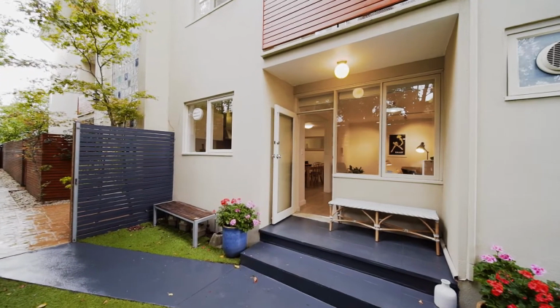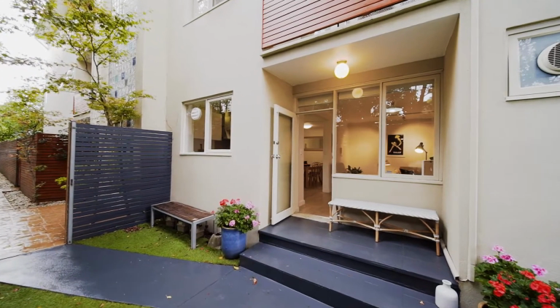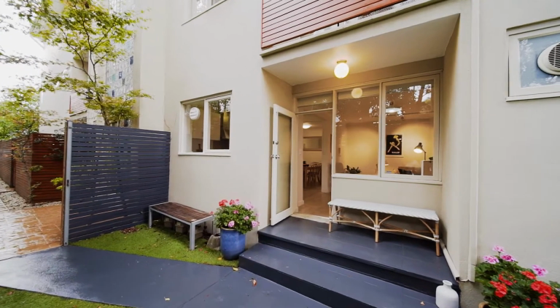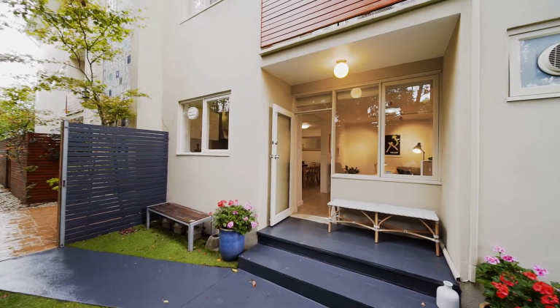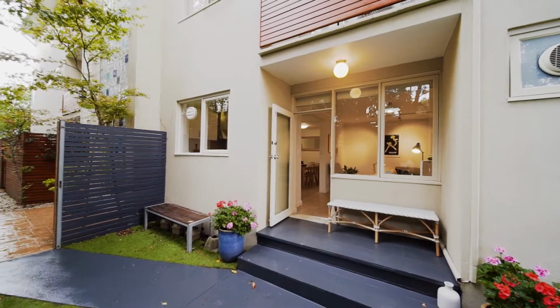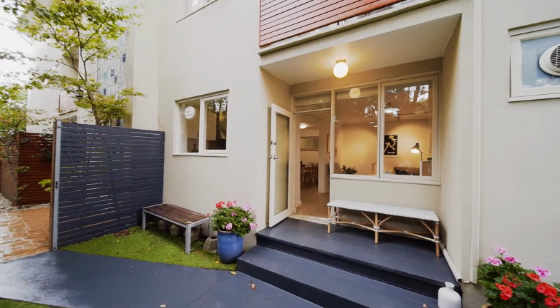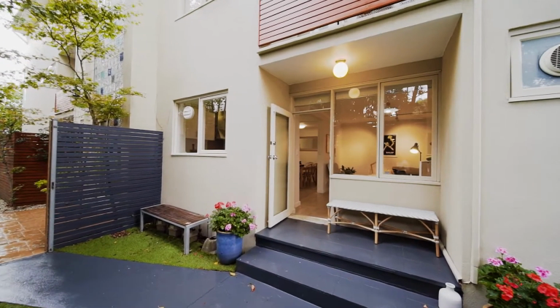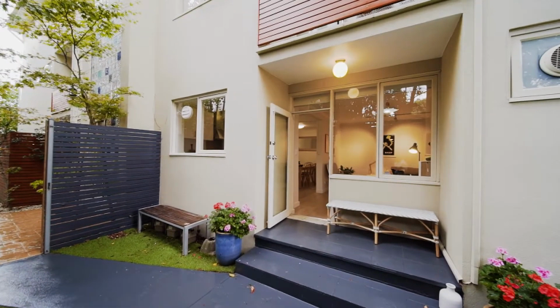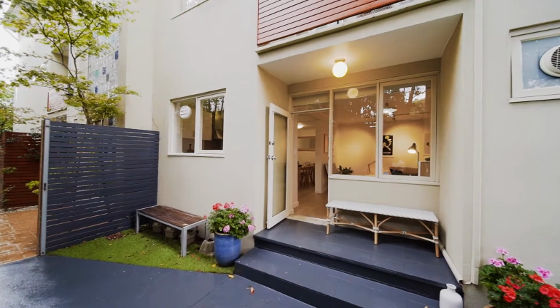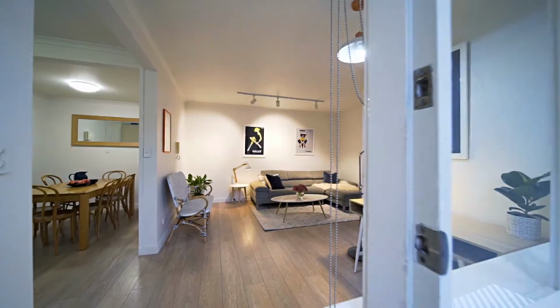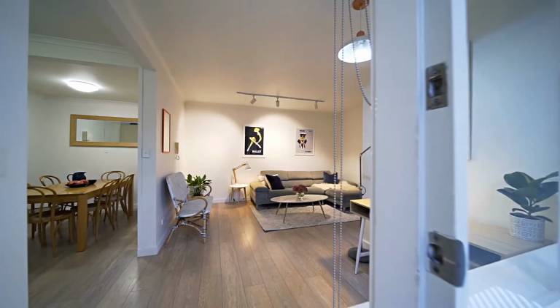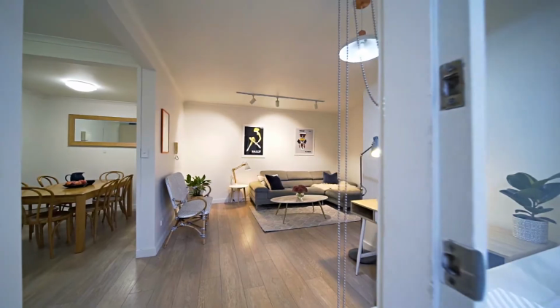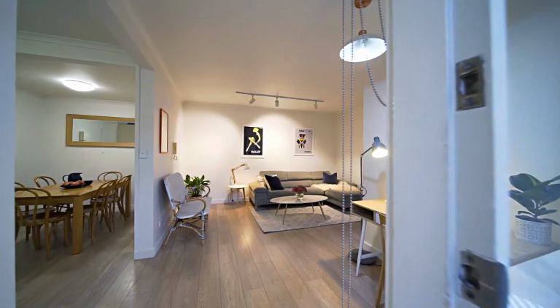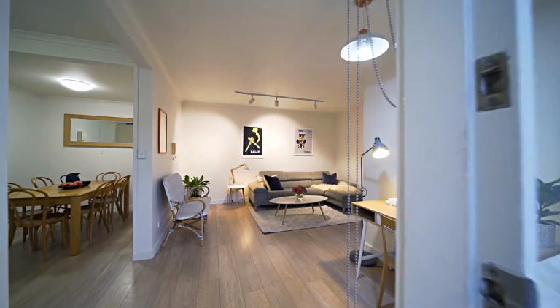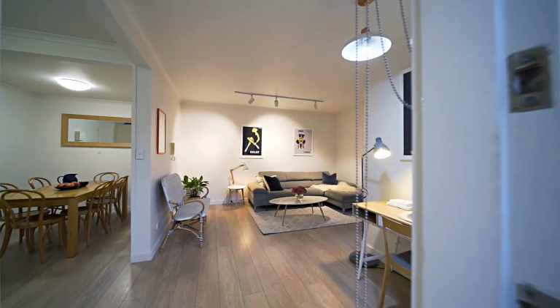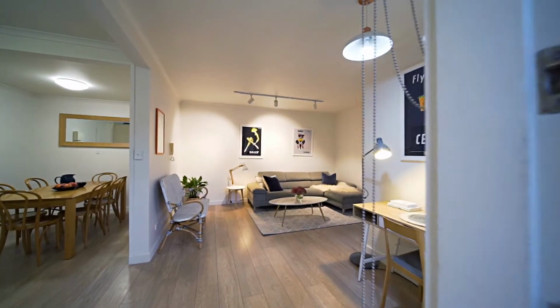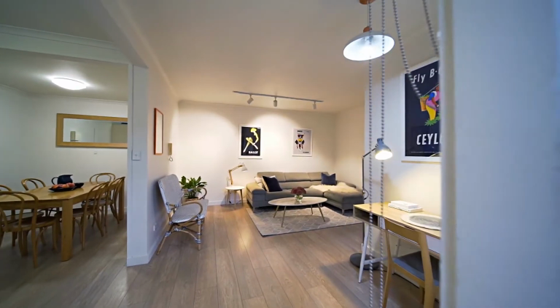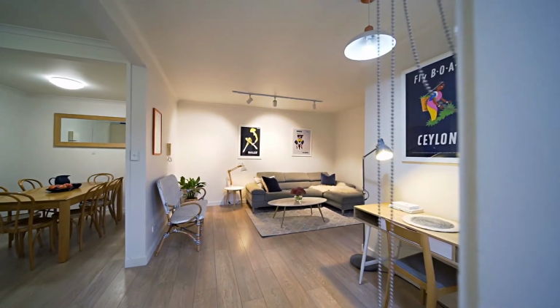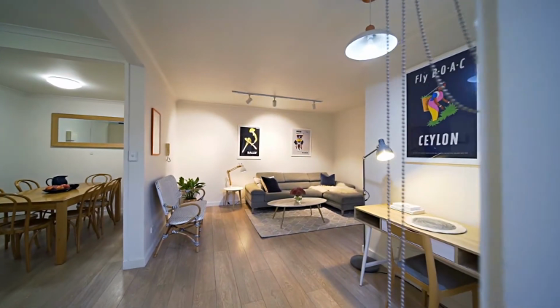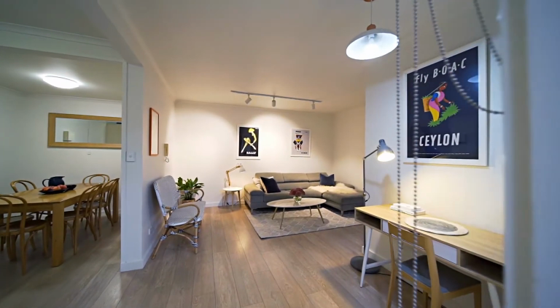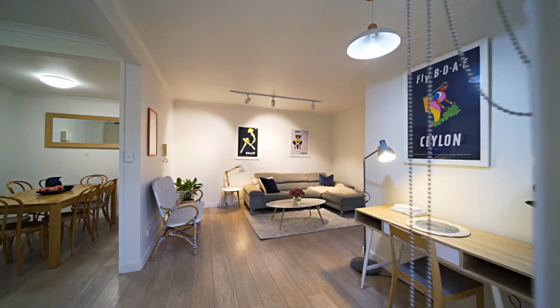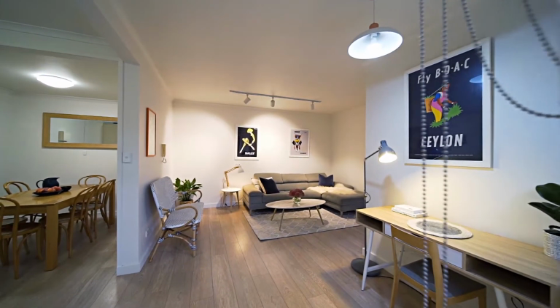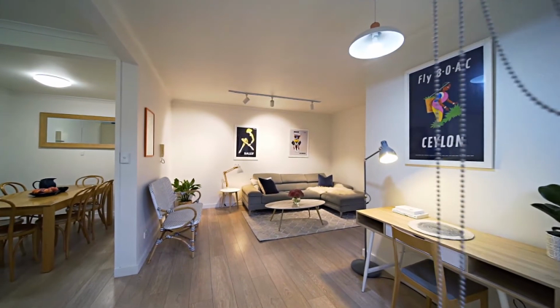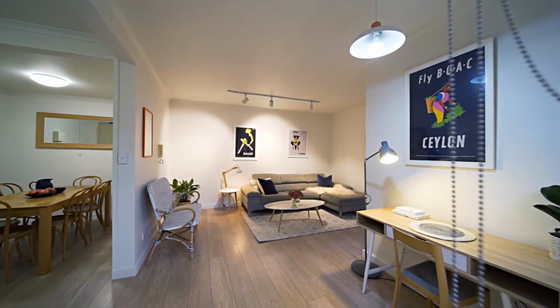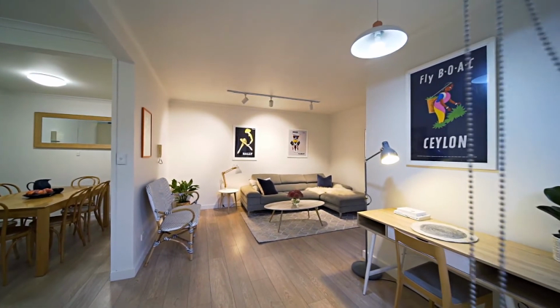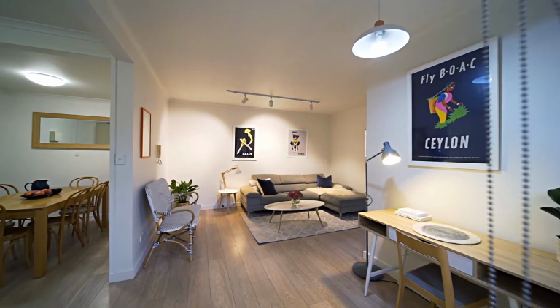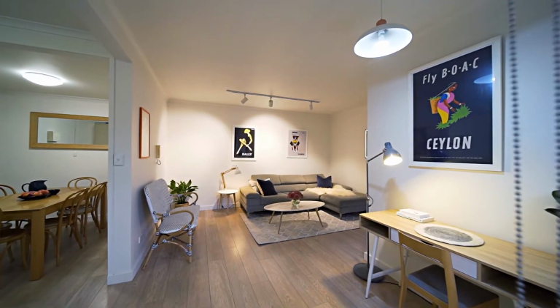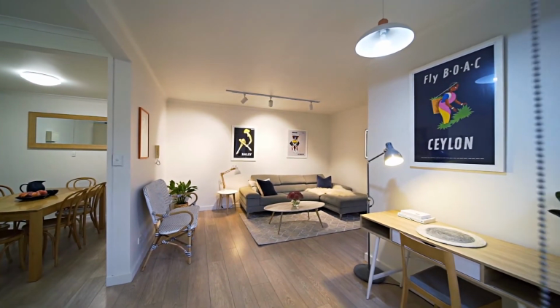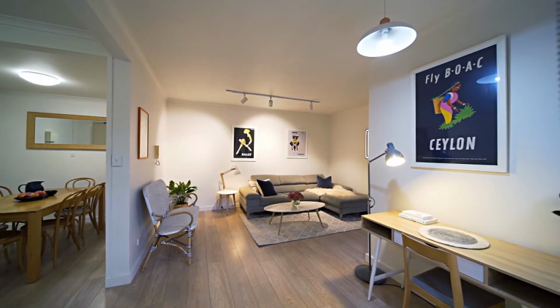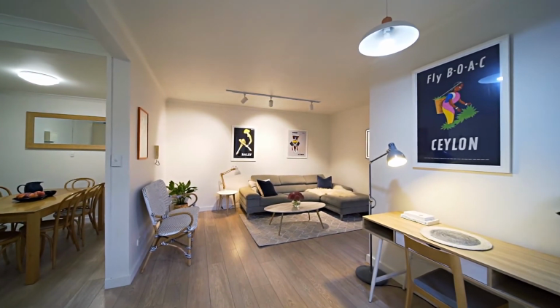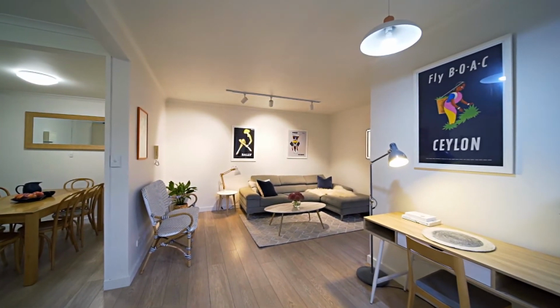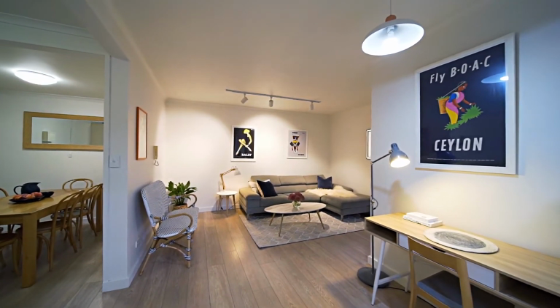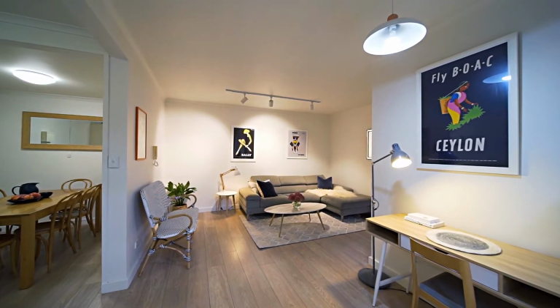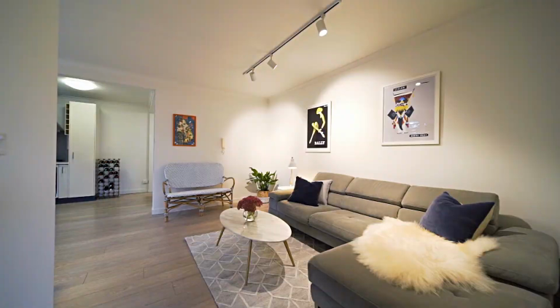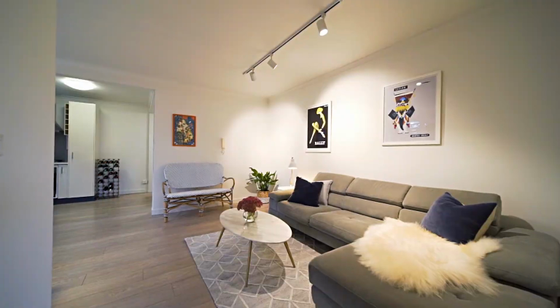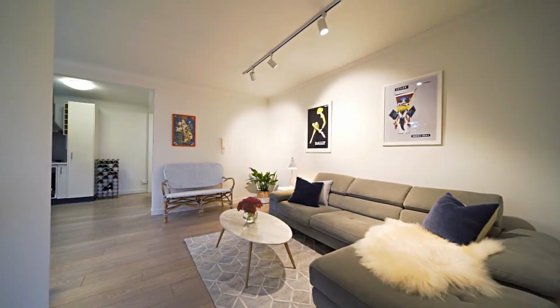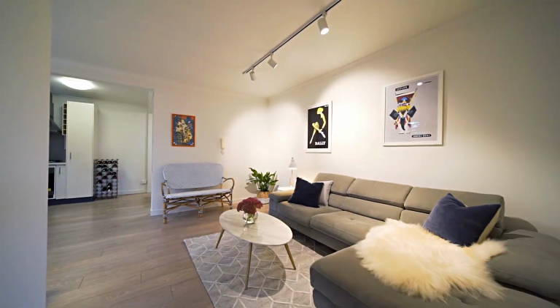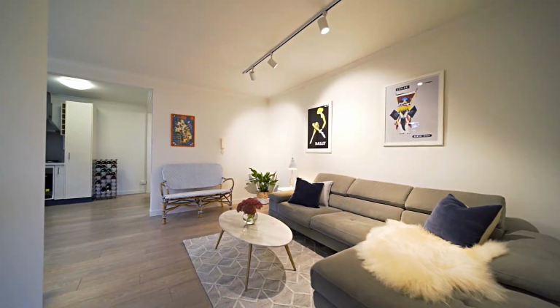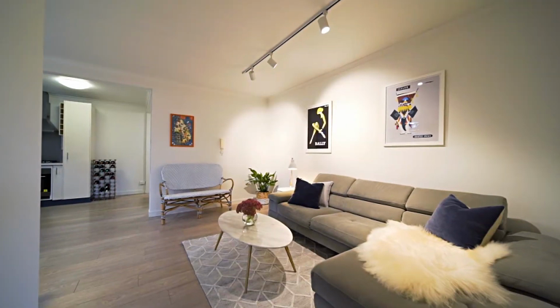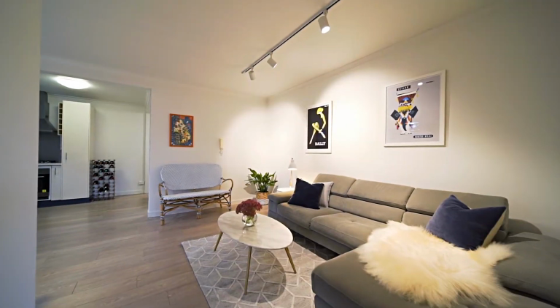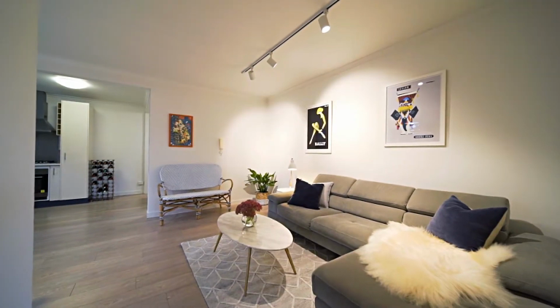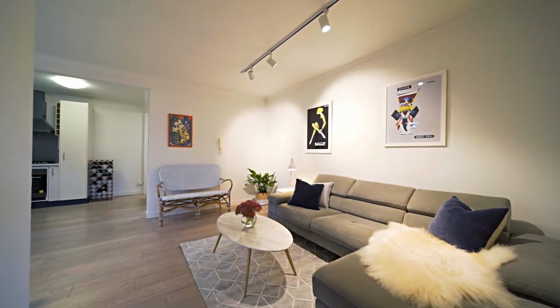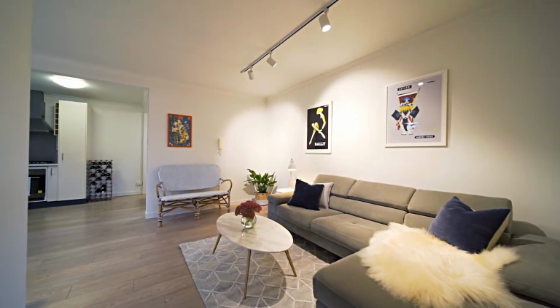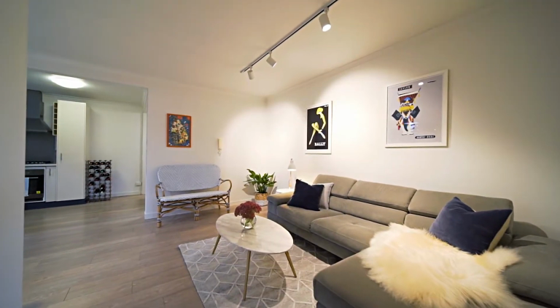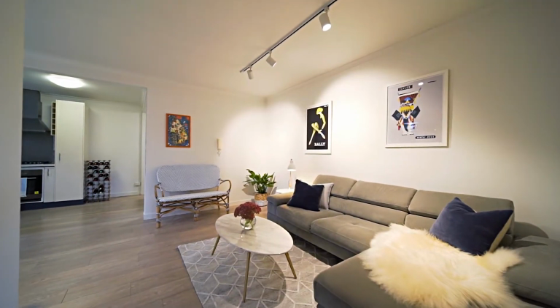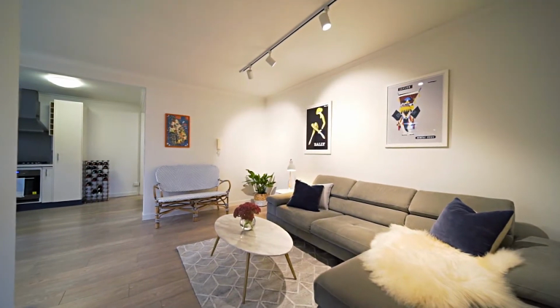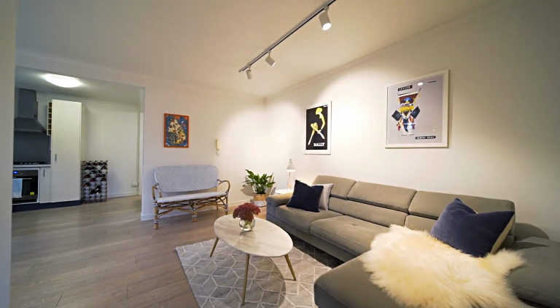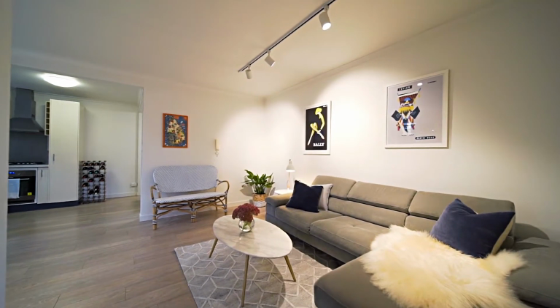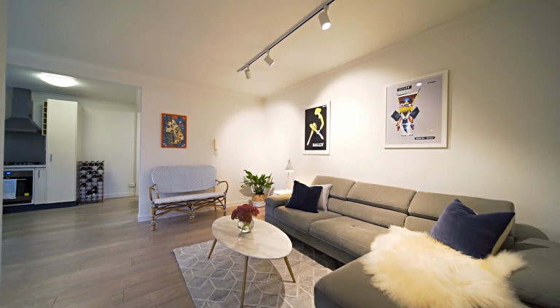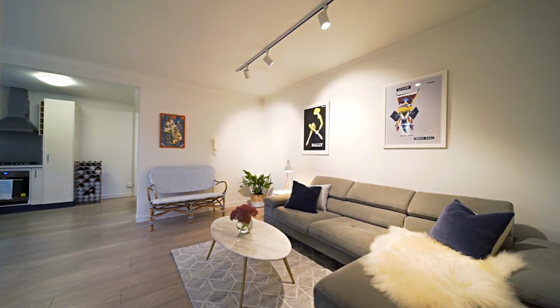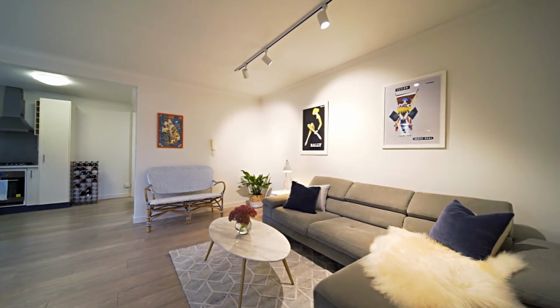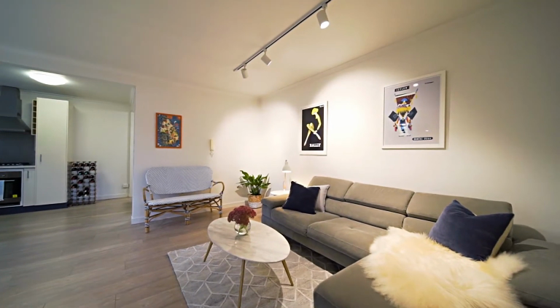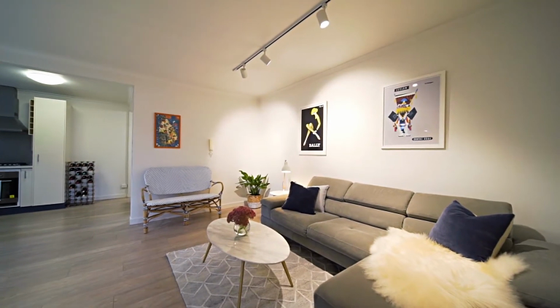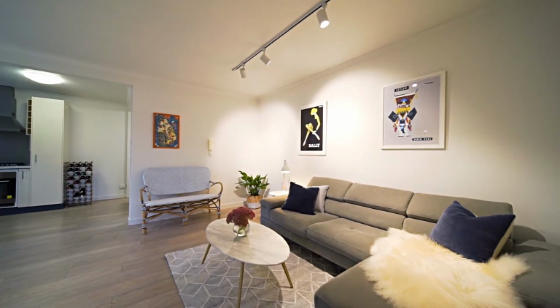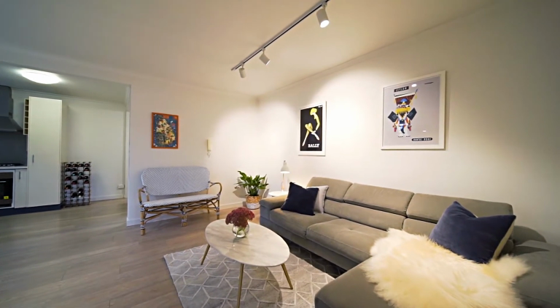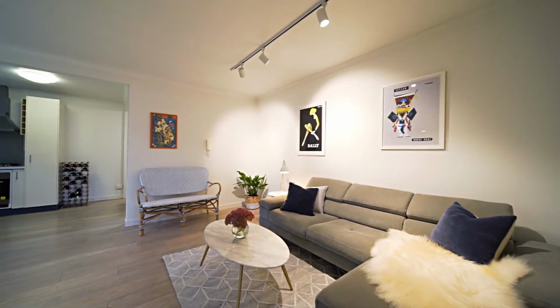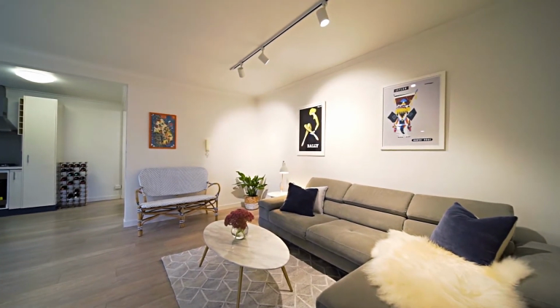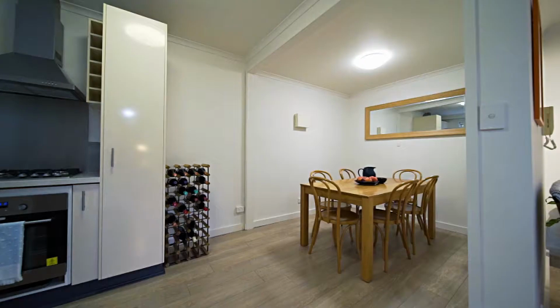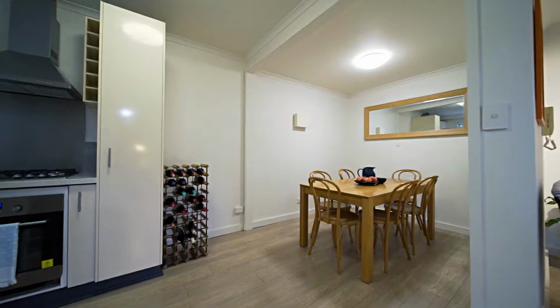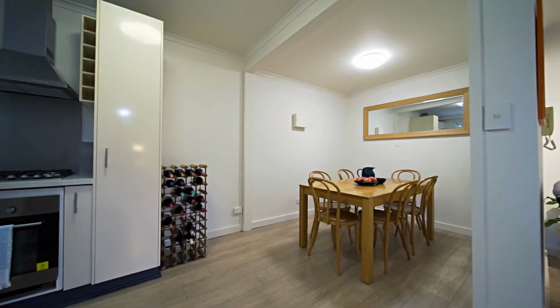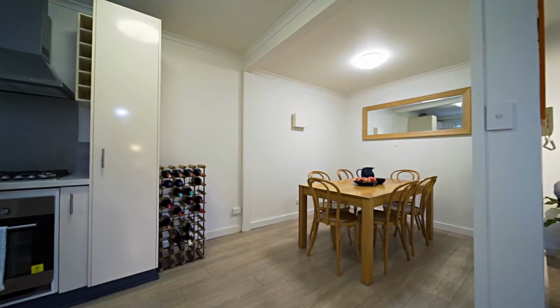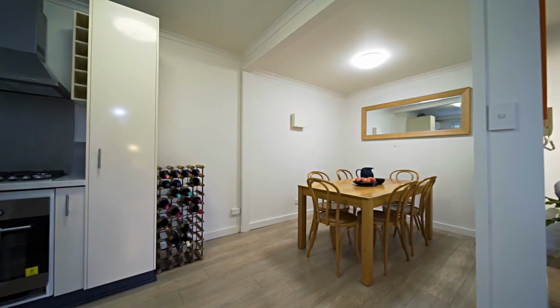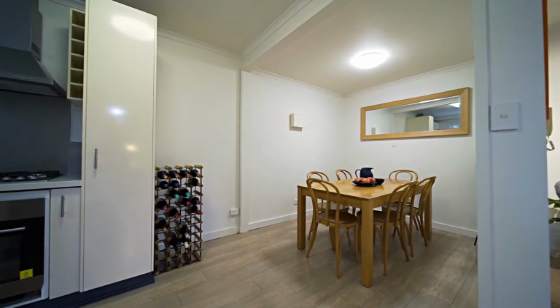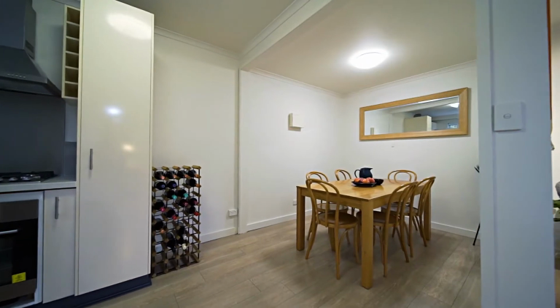The floorboards welcome you into the home and the quality of space is highlighted by the genuine separated living and dining rooms.